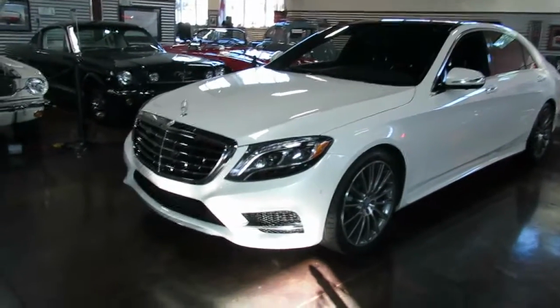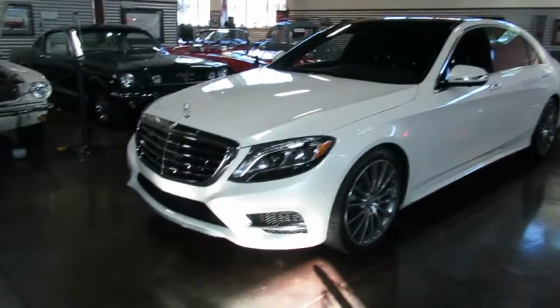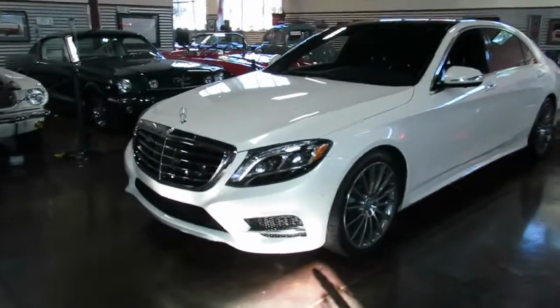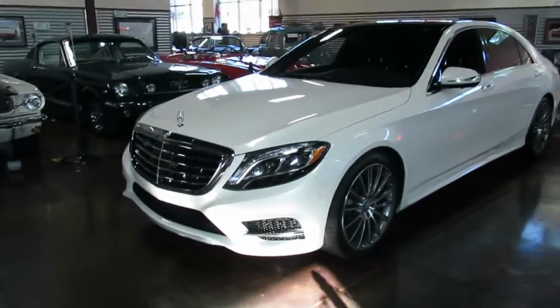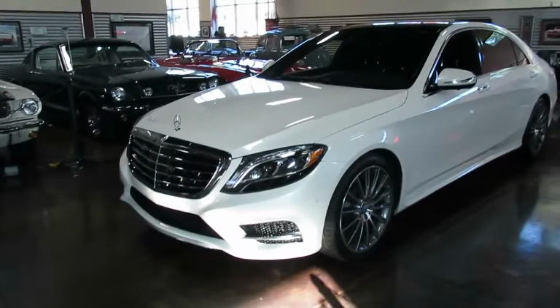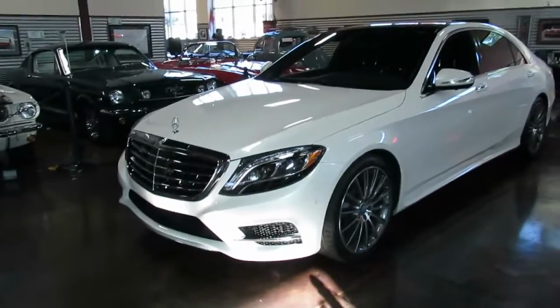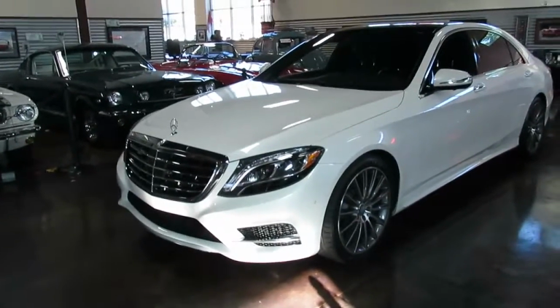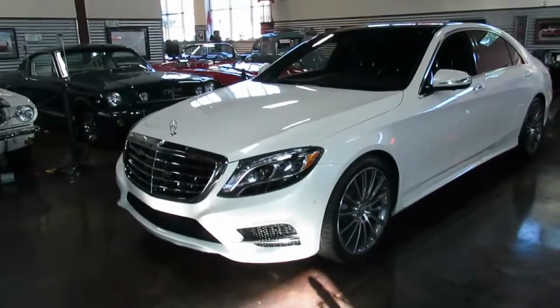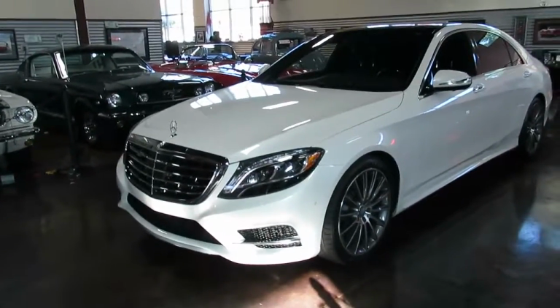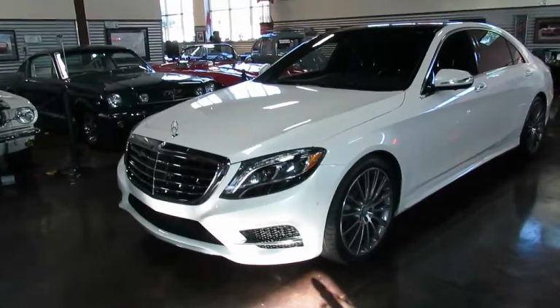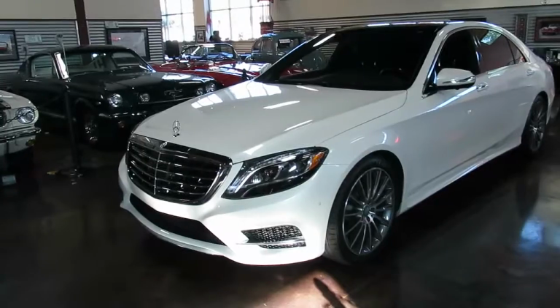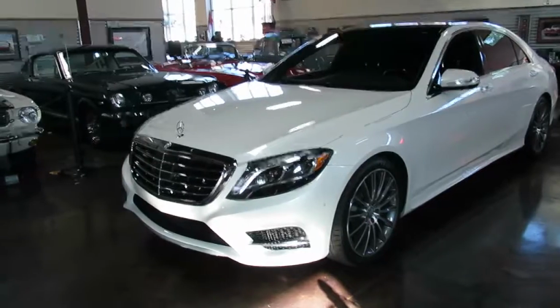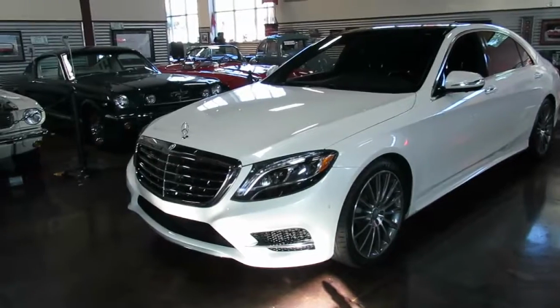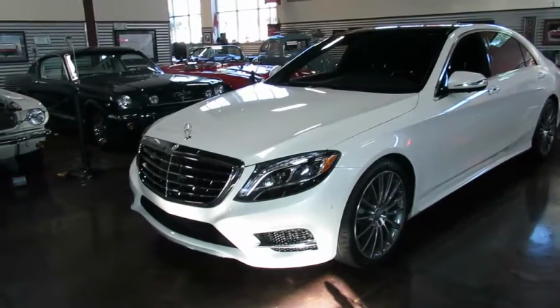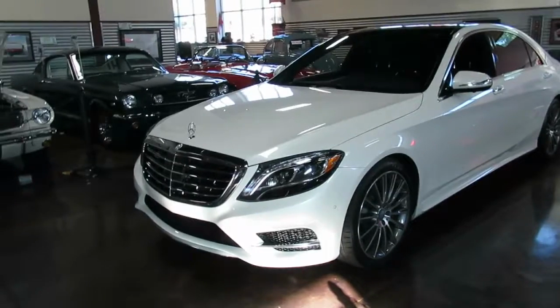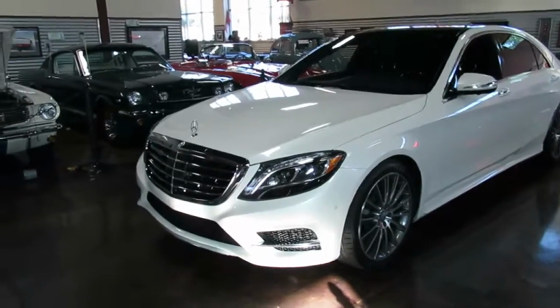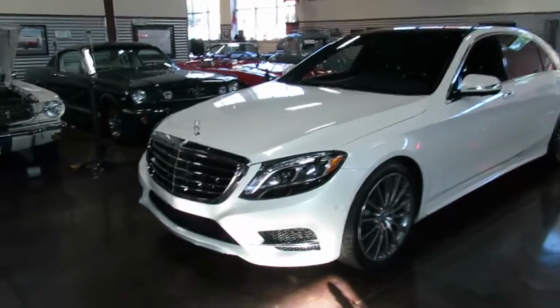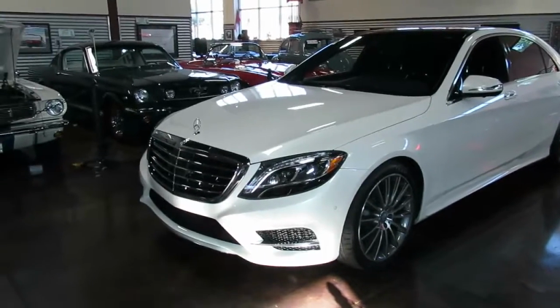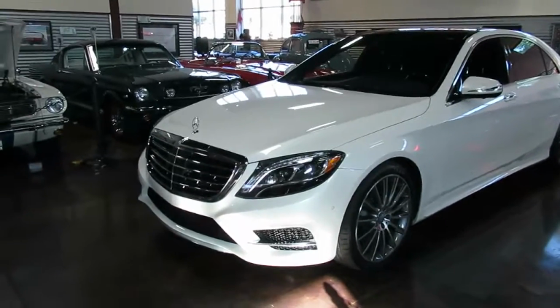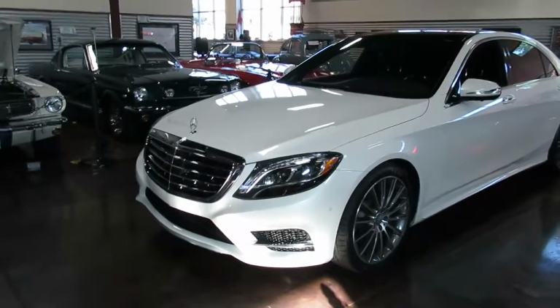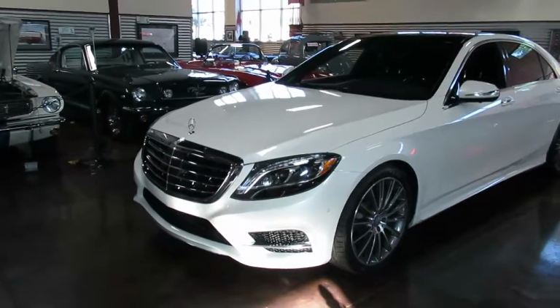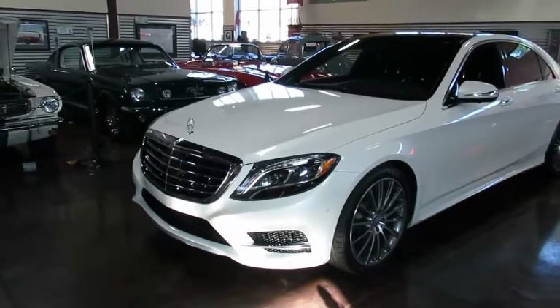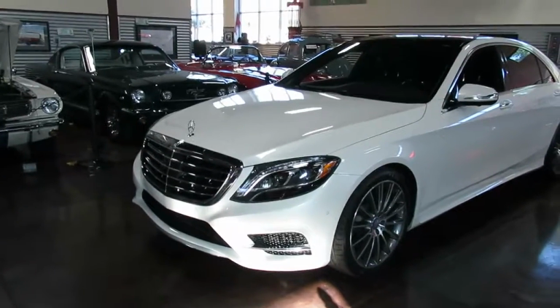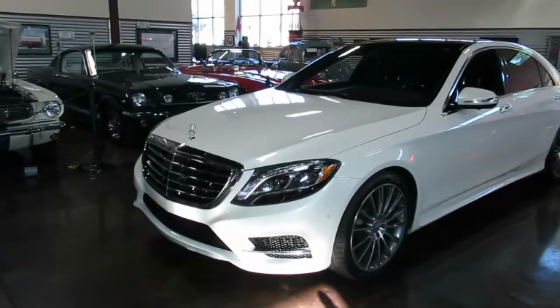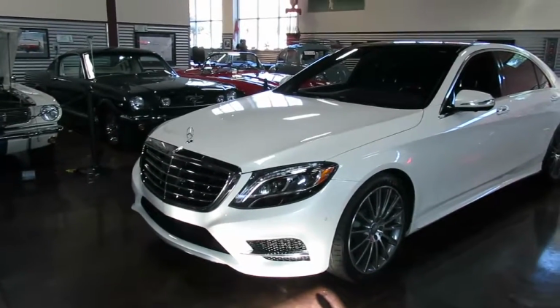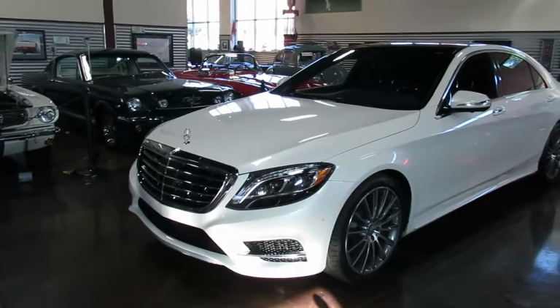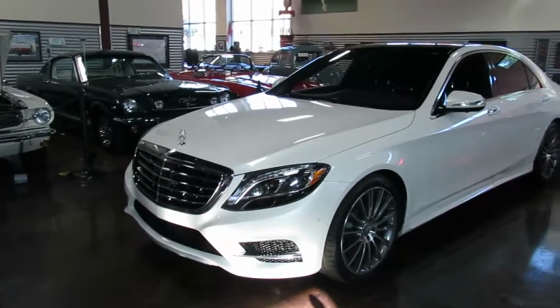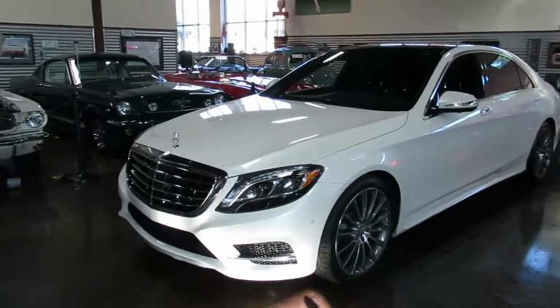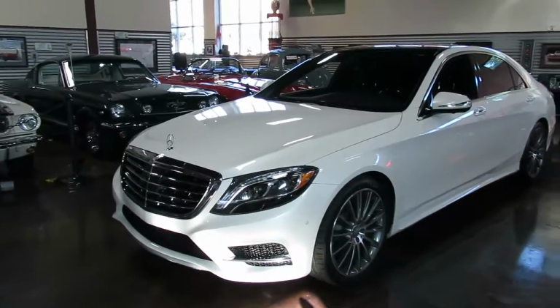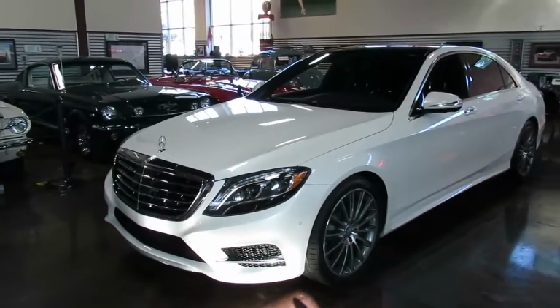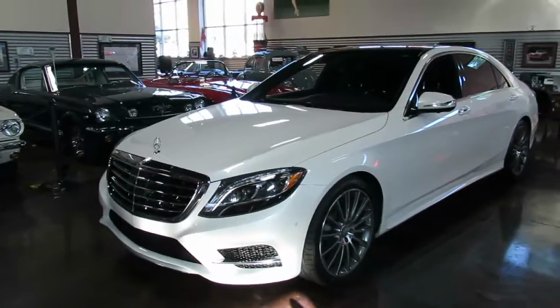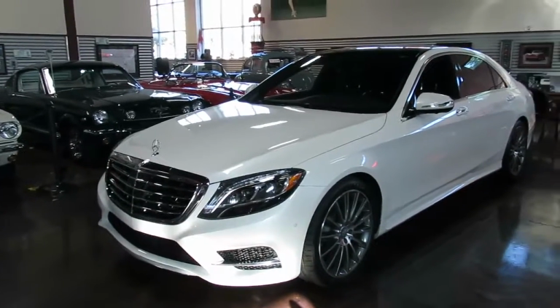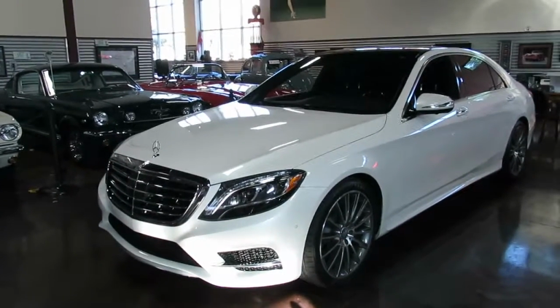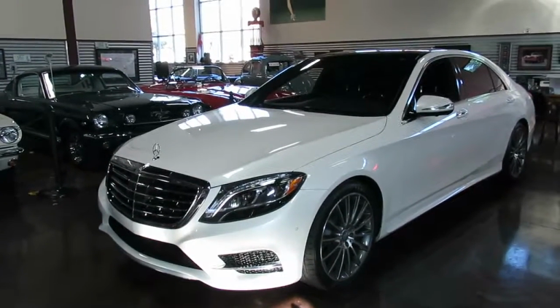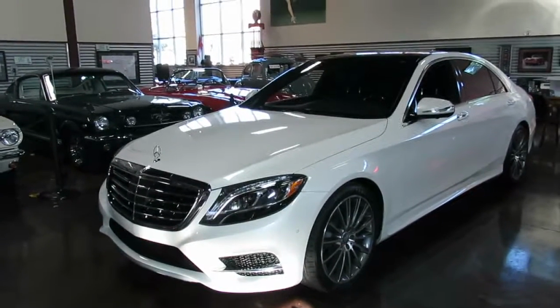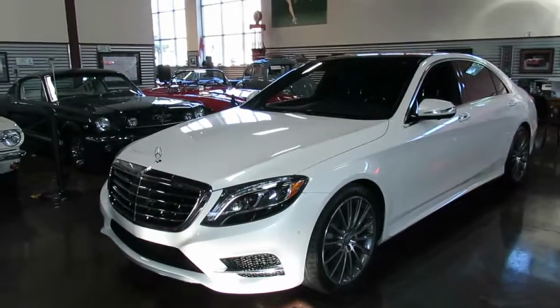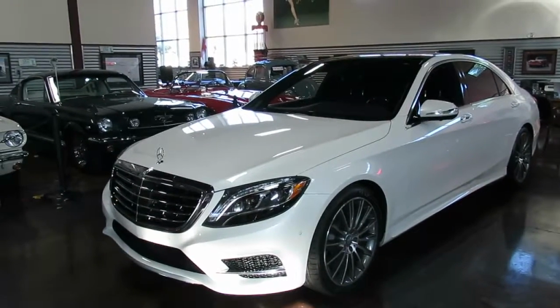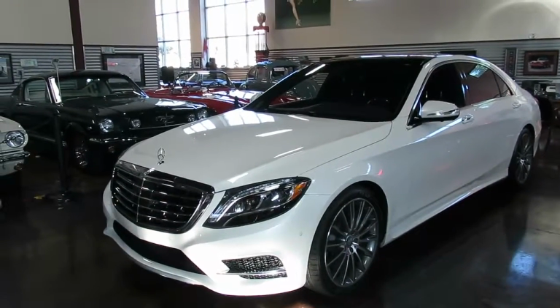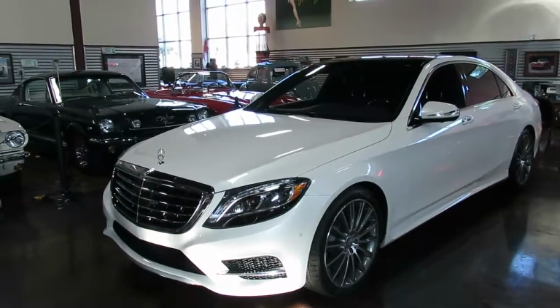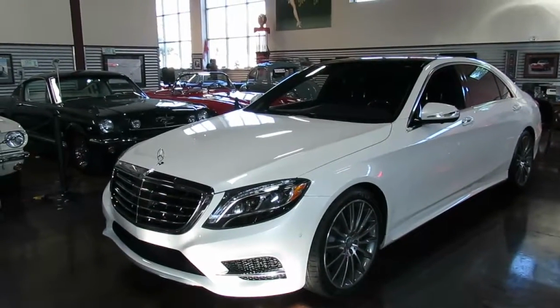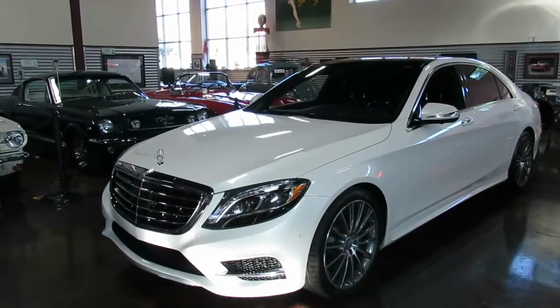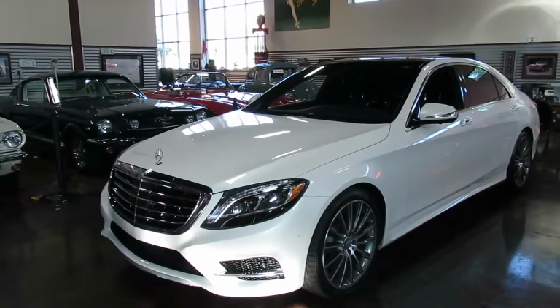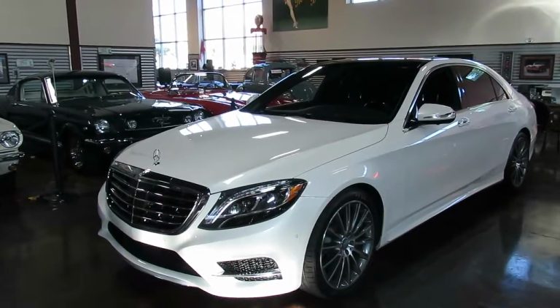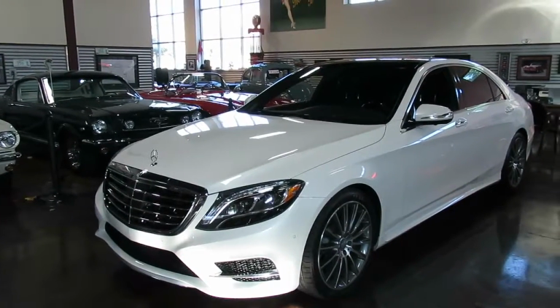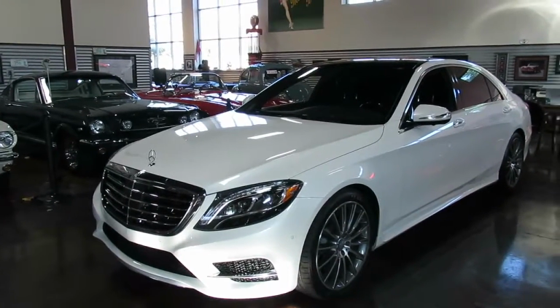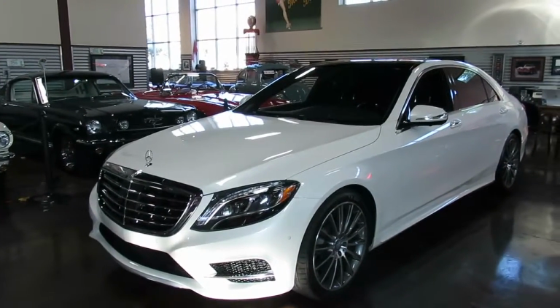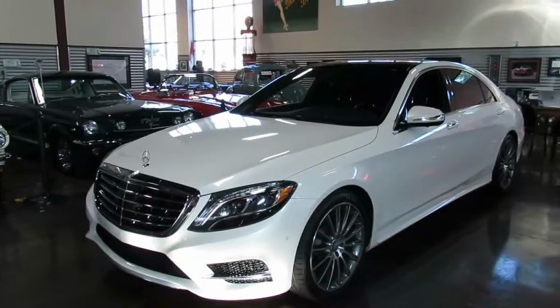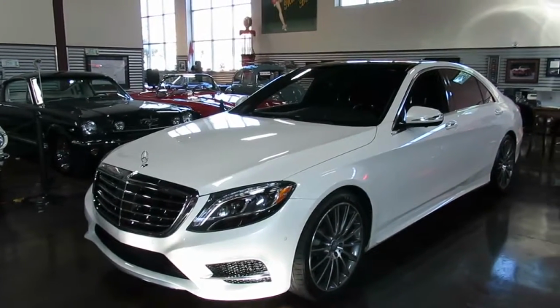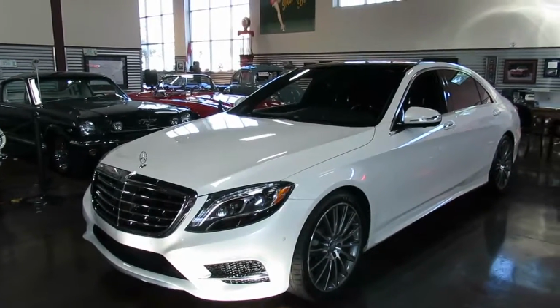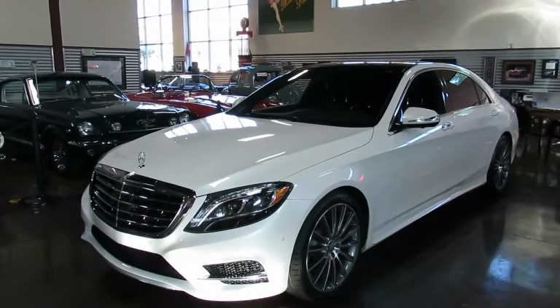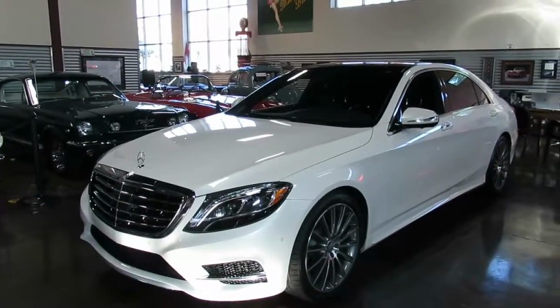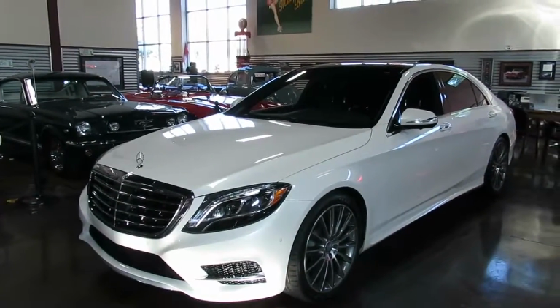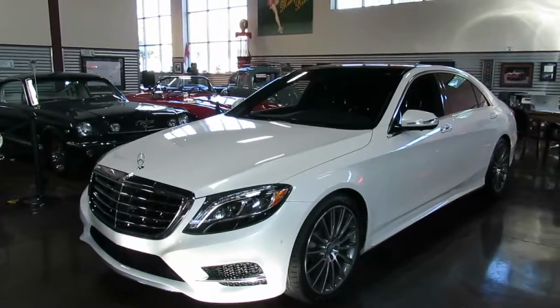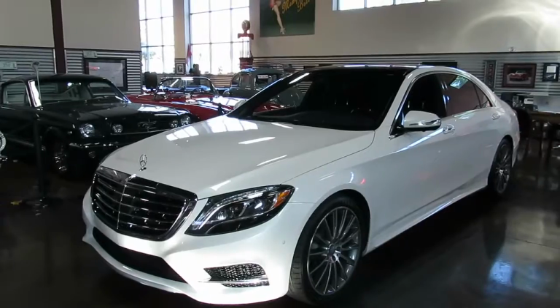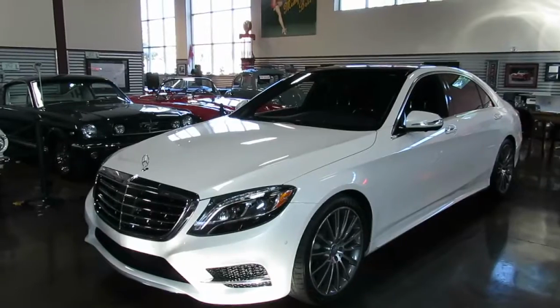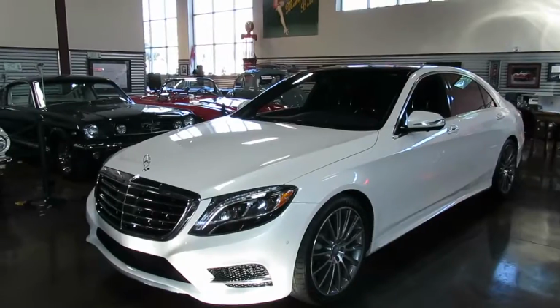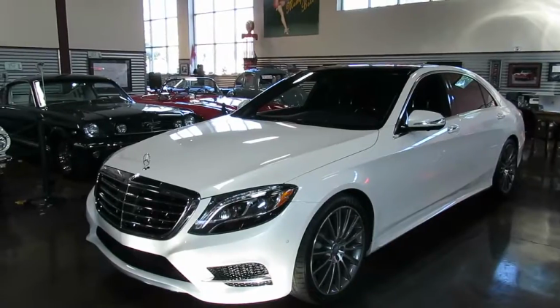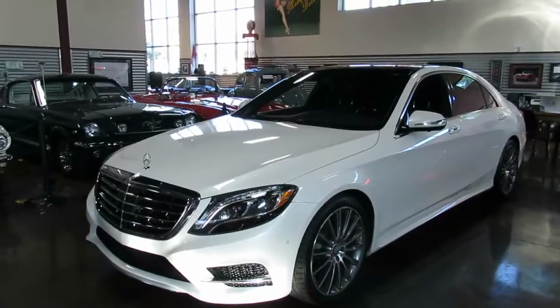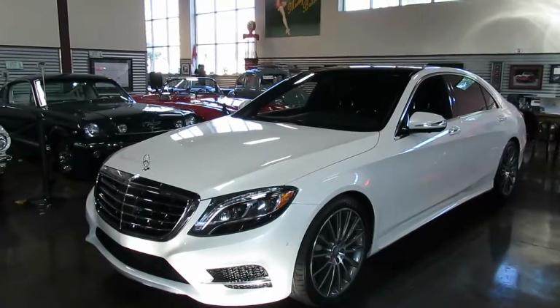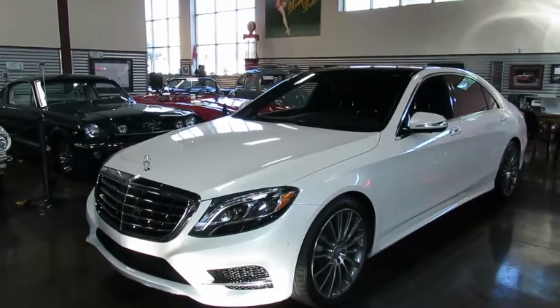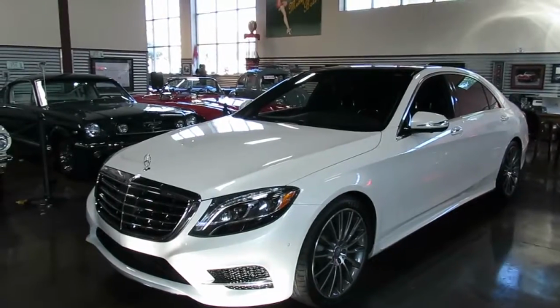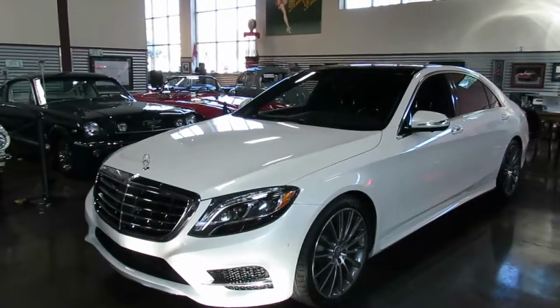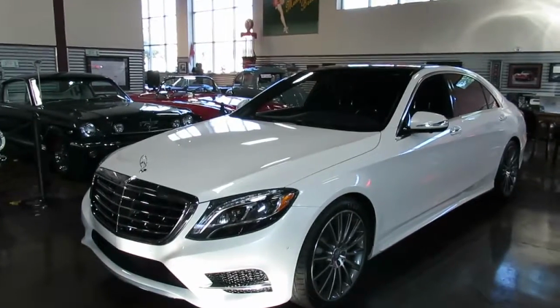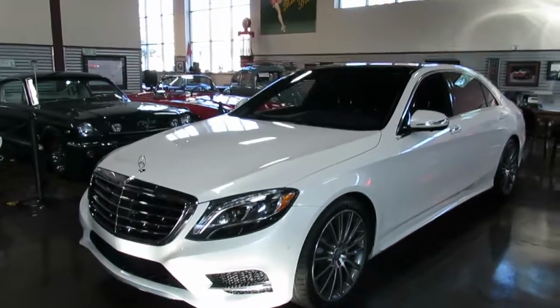This is the S550. What's nice about it too is it's the 4Matic with the AMG Sport Kit. How many miles are on this, Shep?